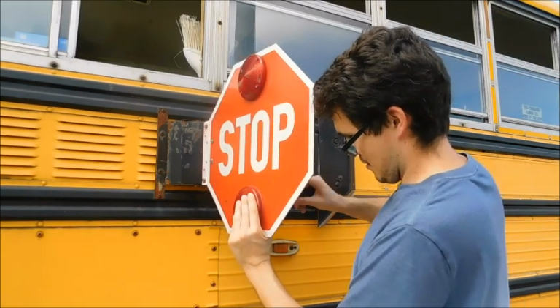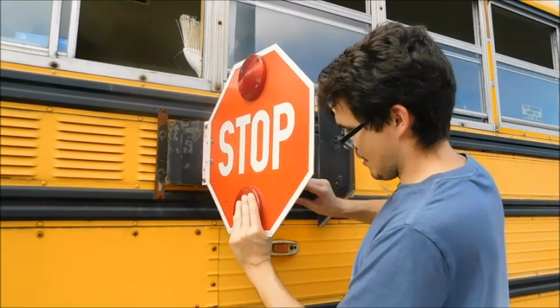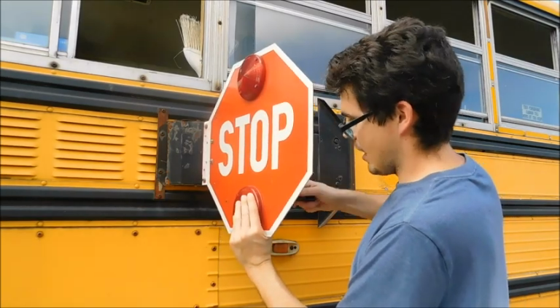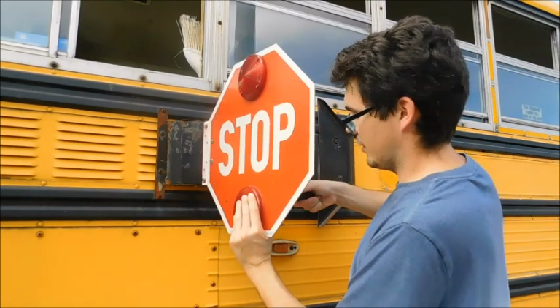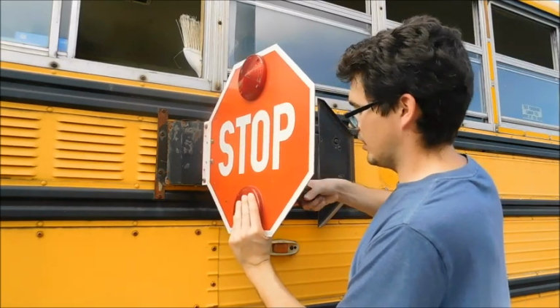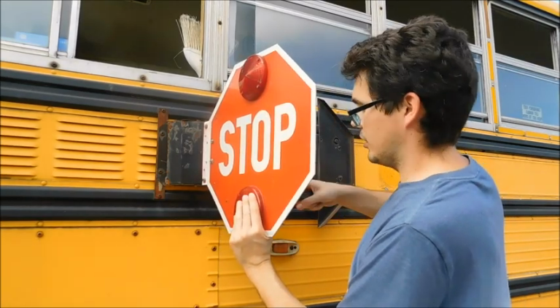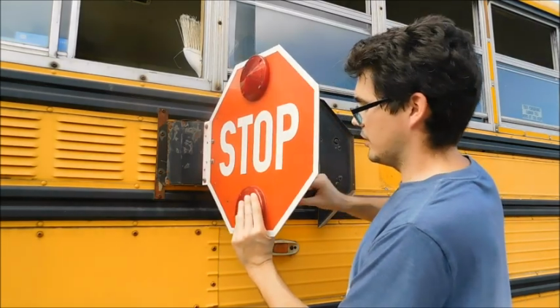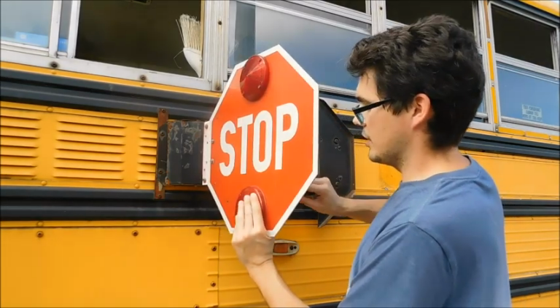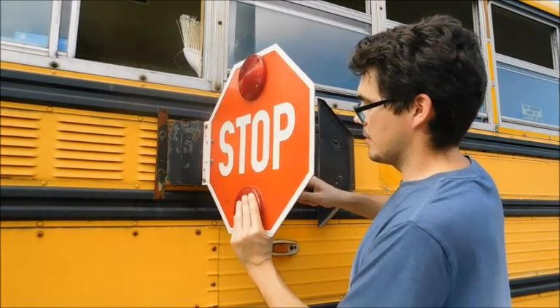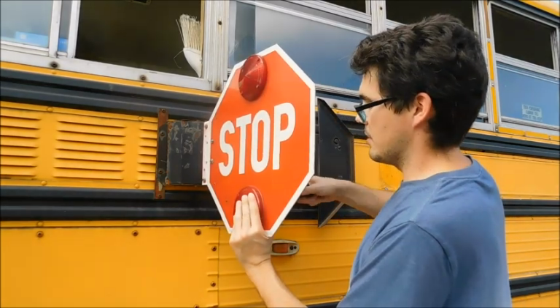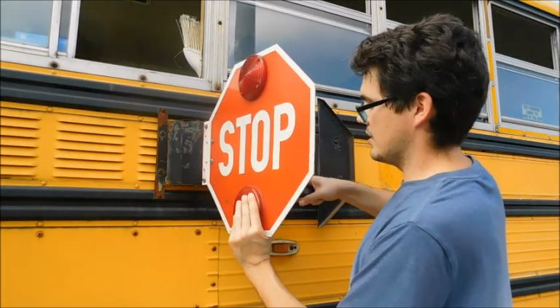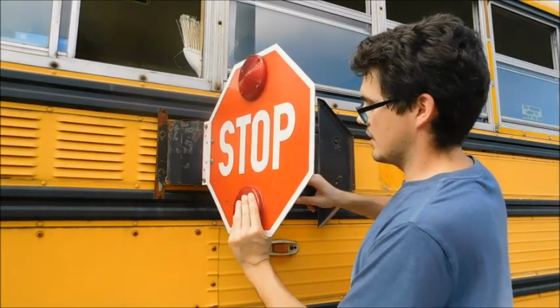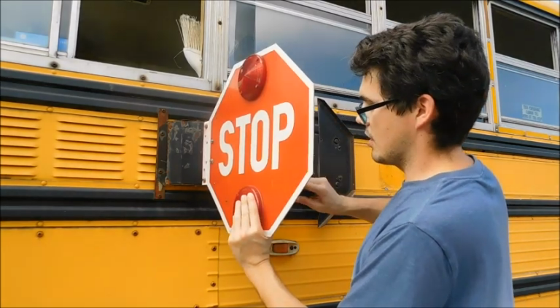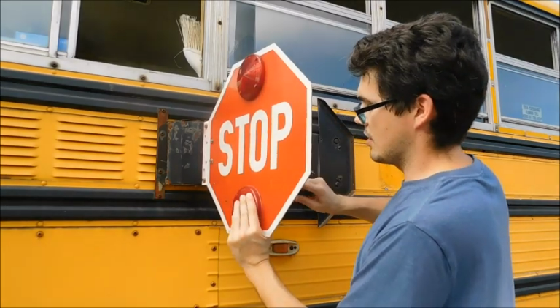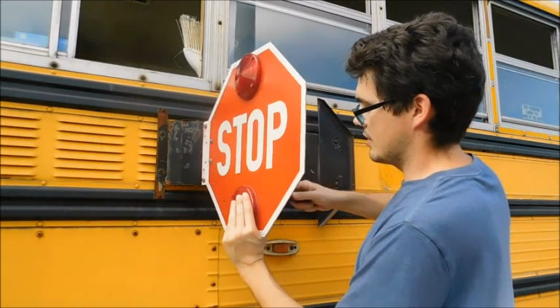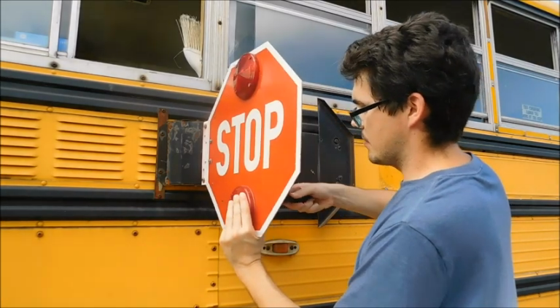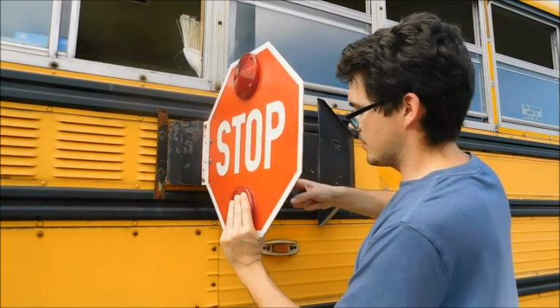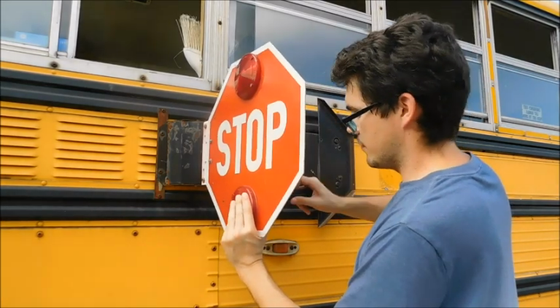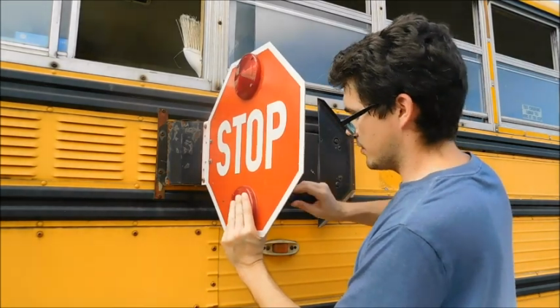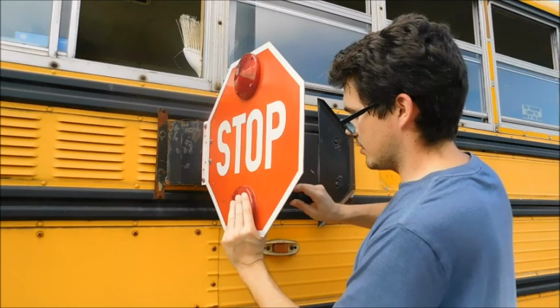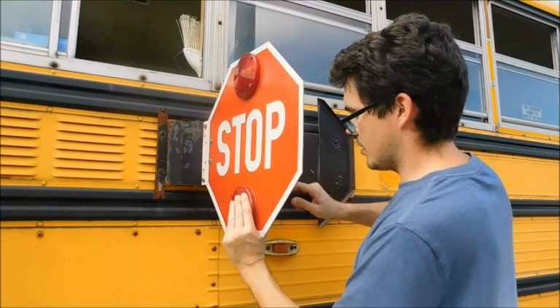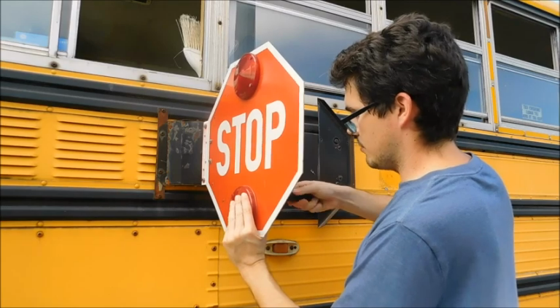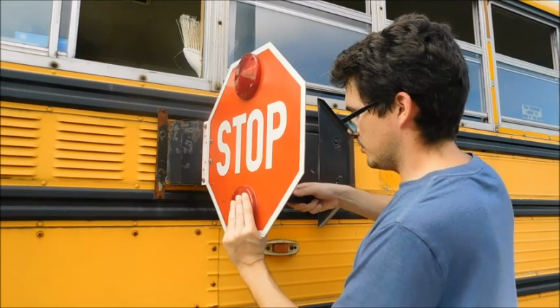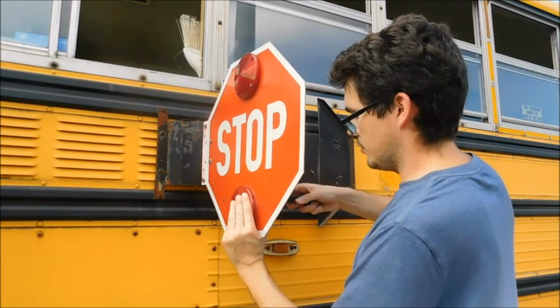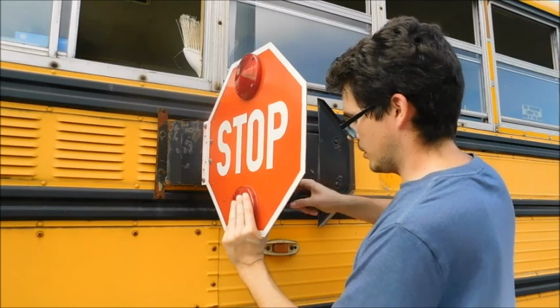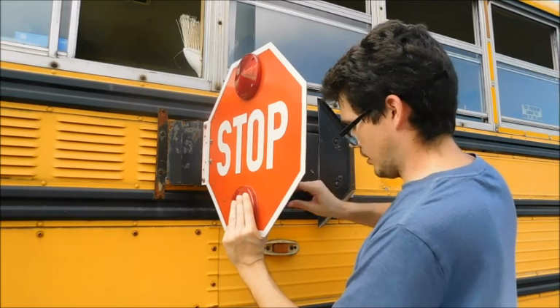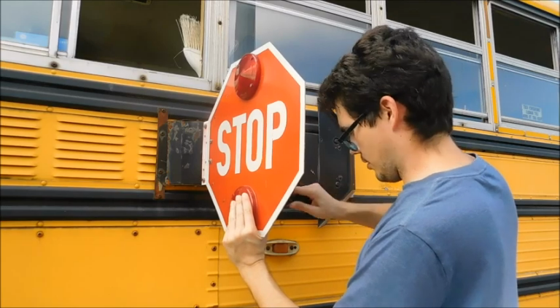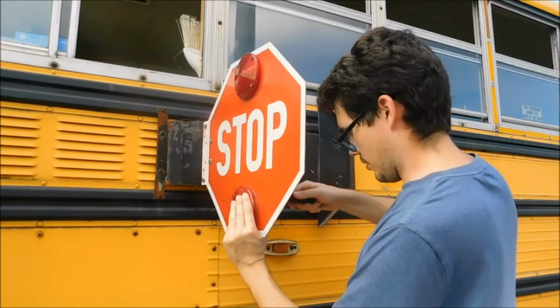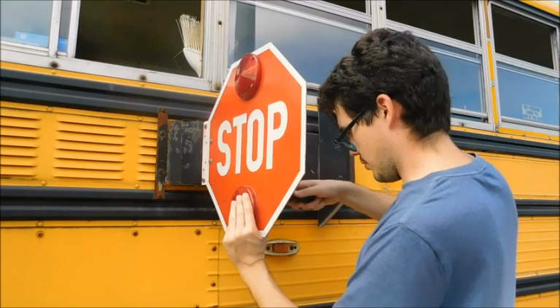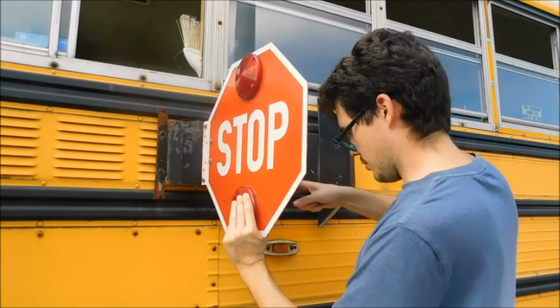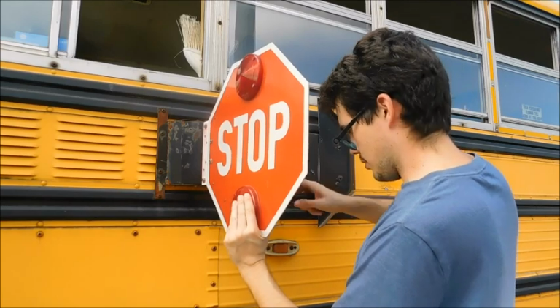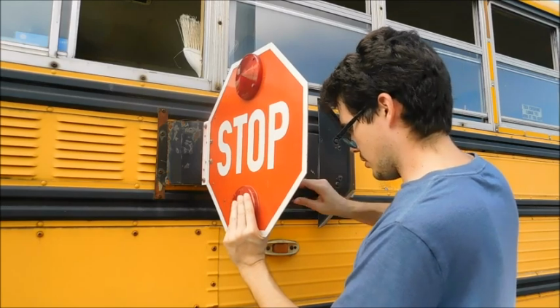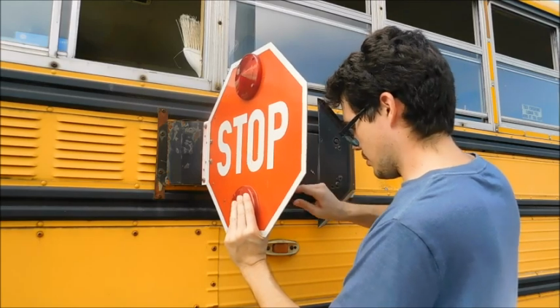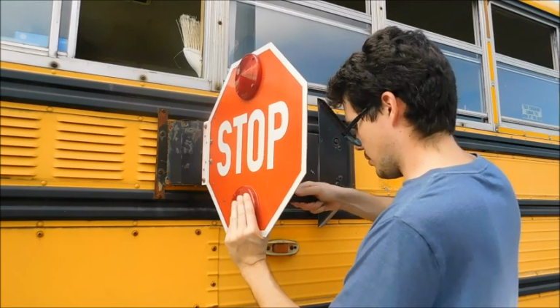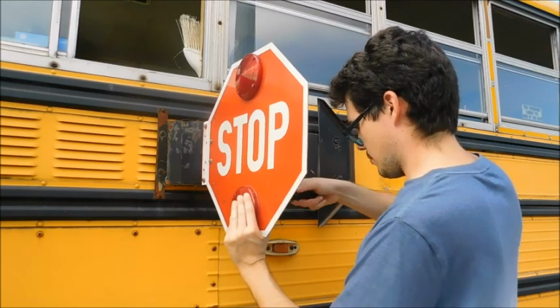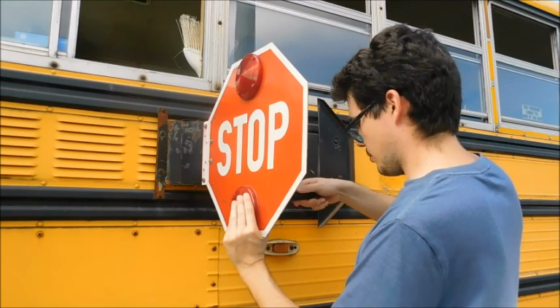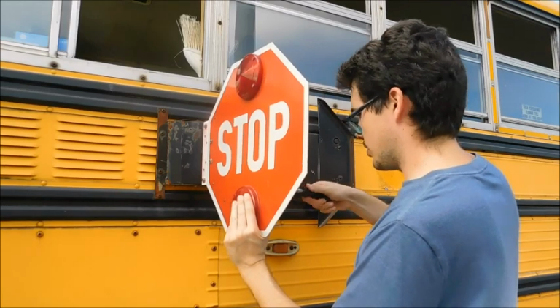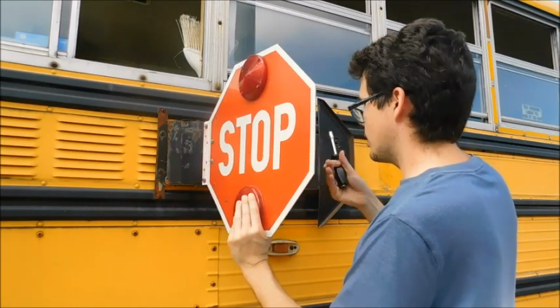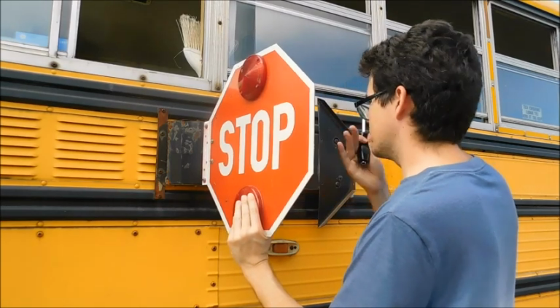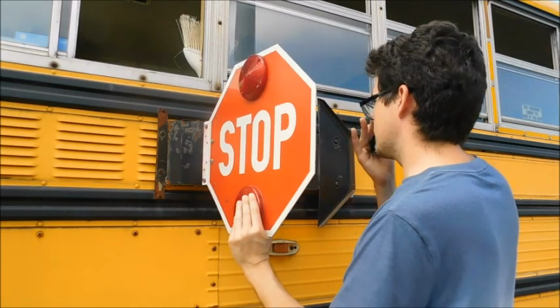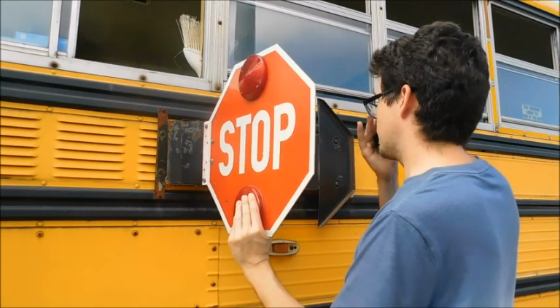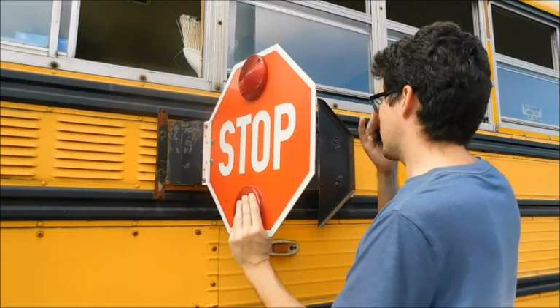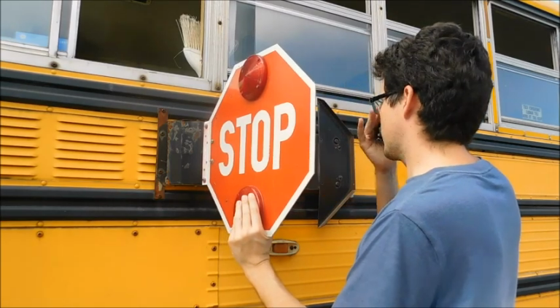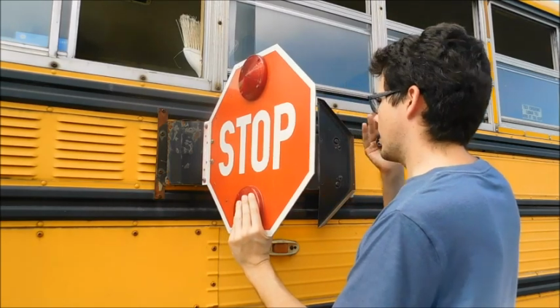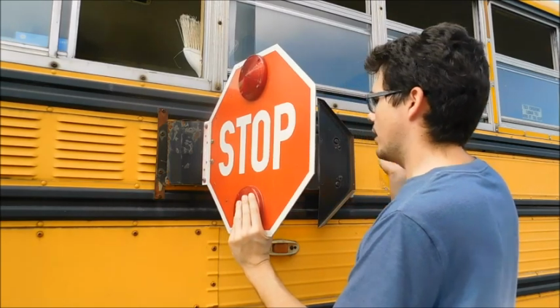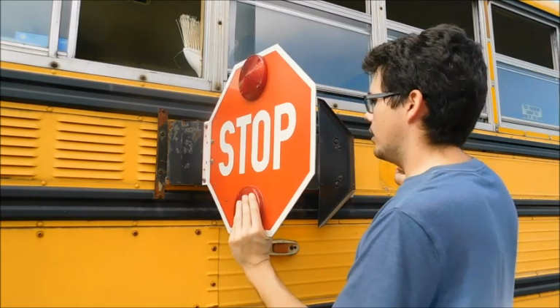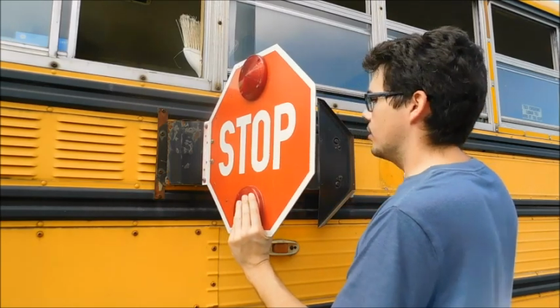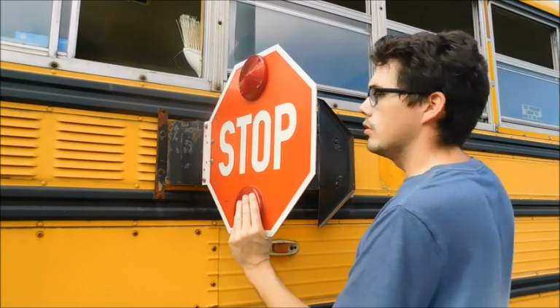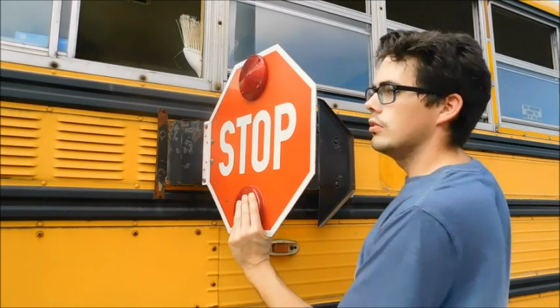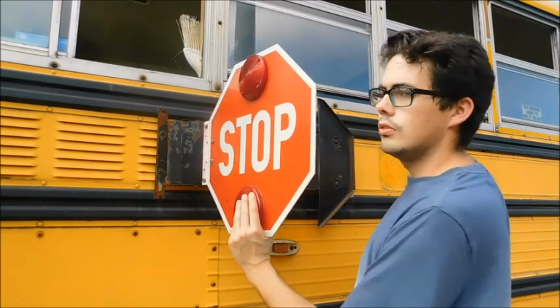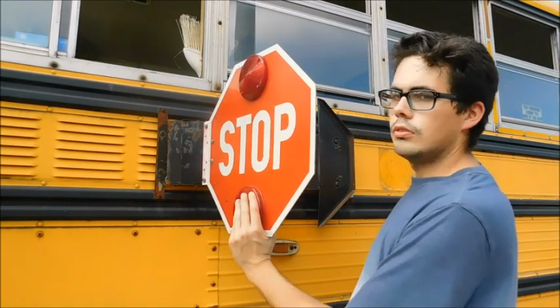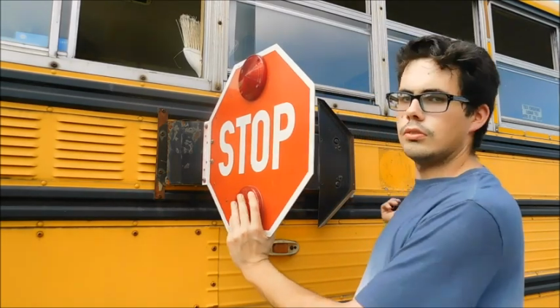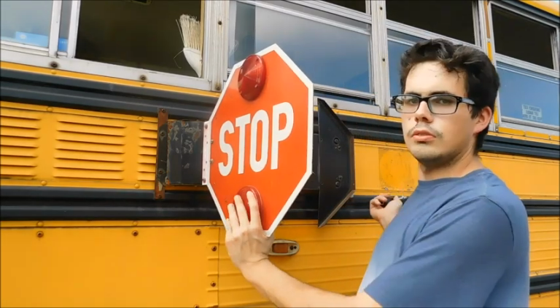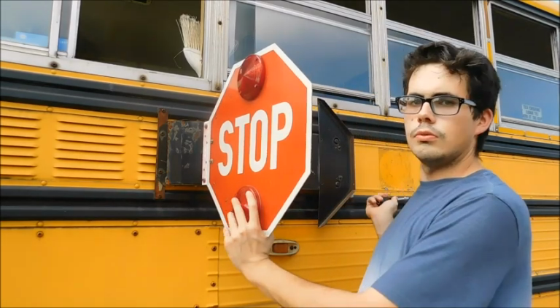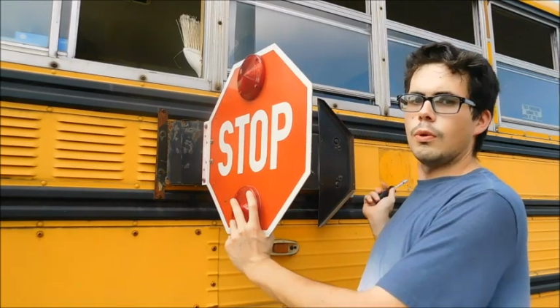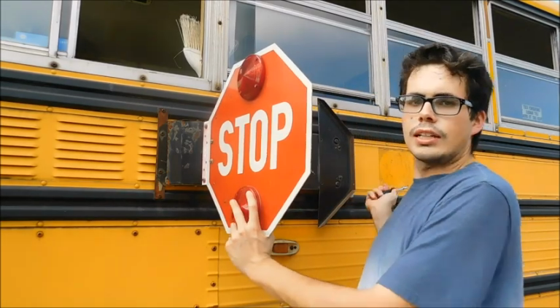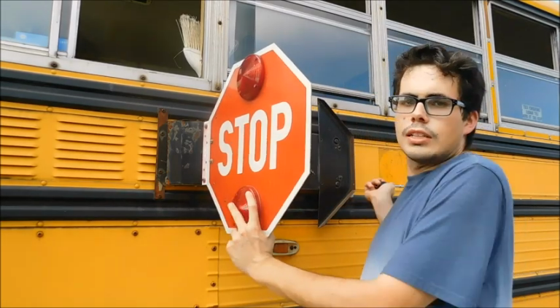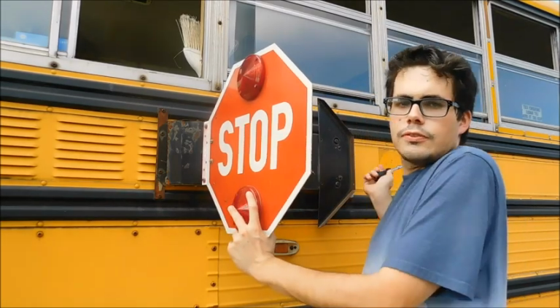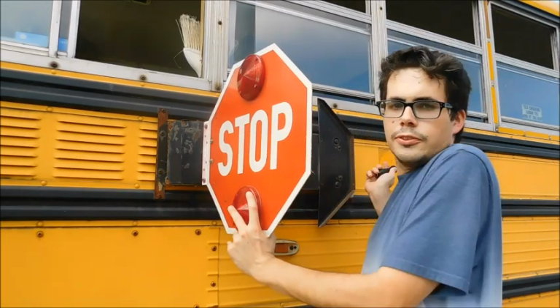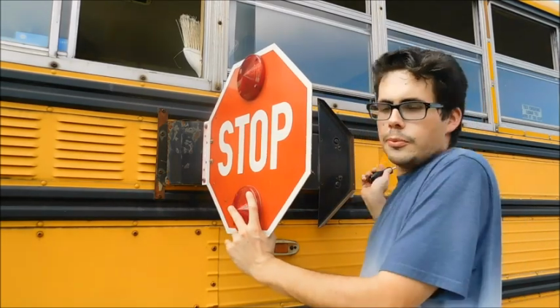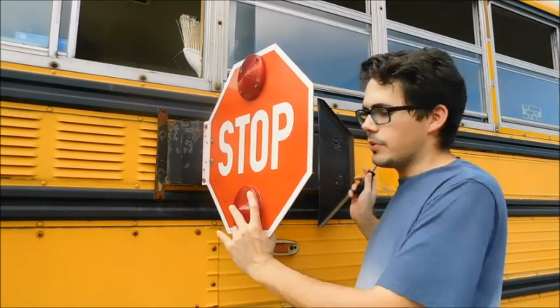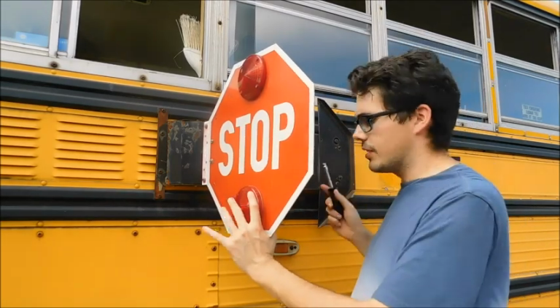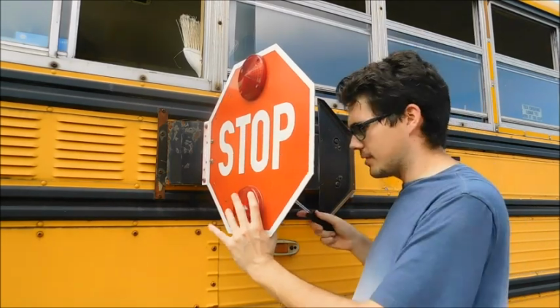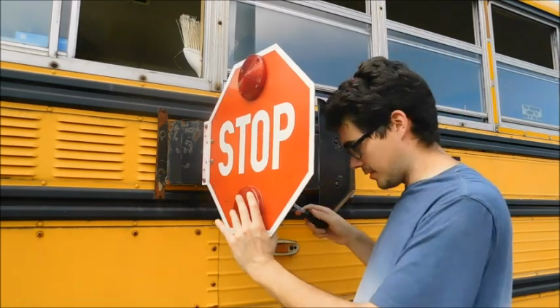I think you get the basic concept of what I'm doing here. I just figured, hey, why not film this? Somebody might want to find this.